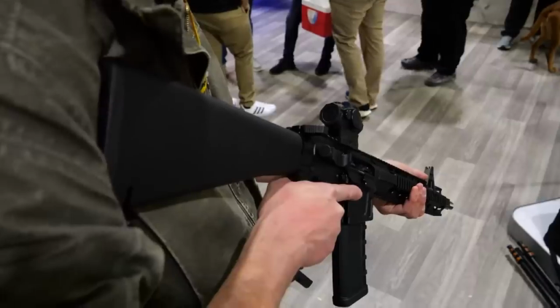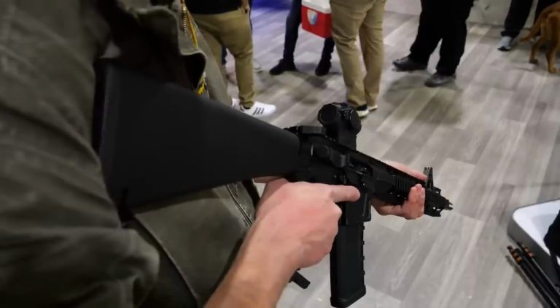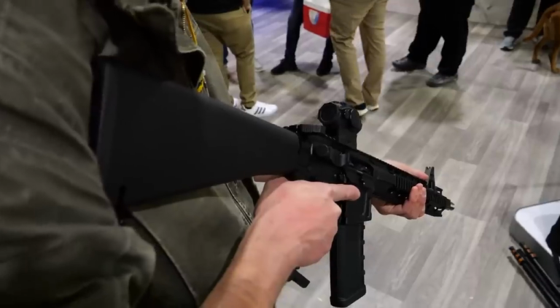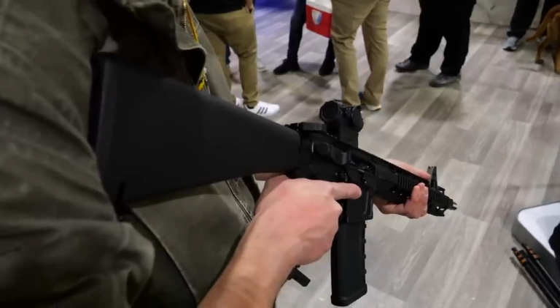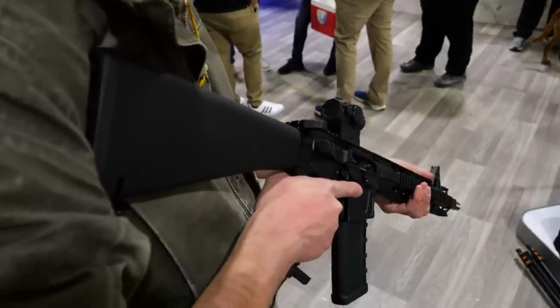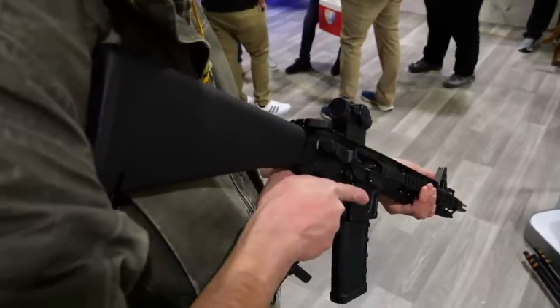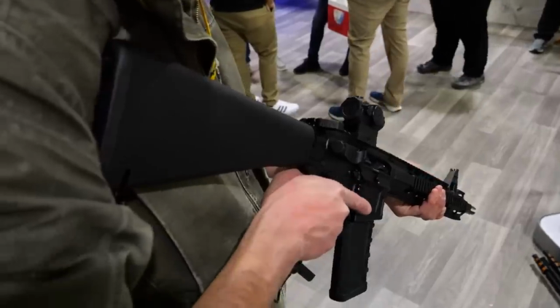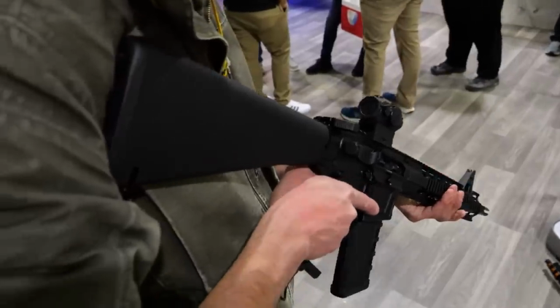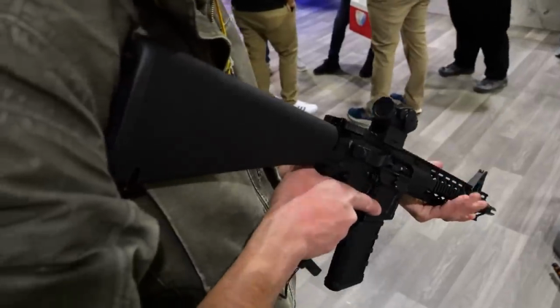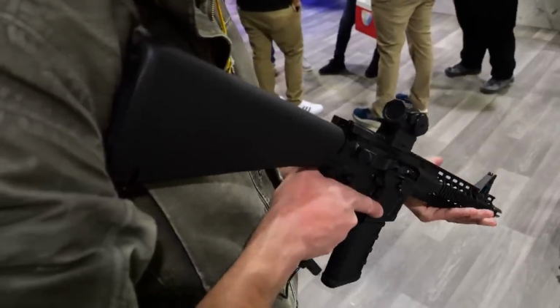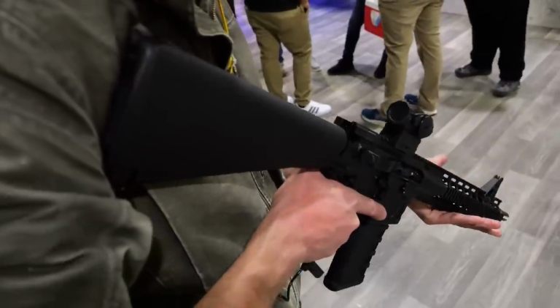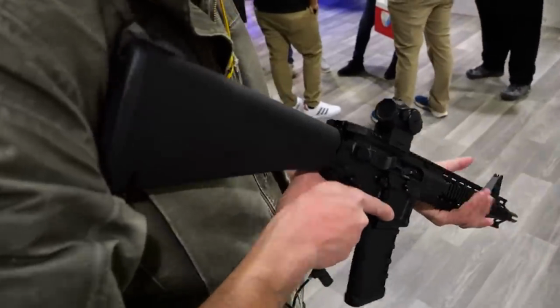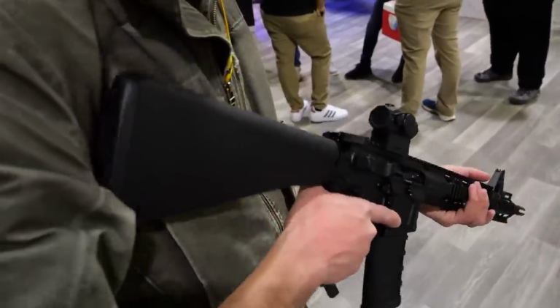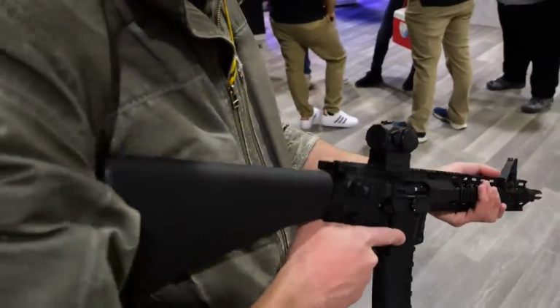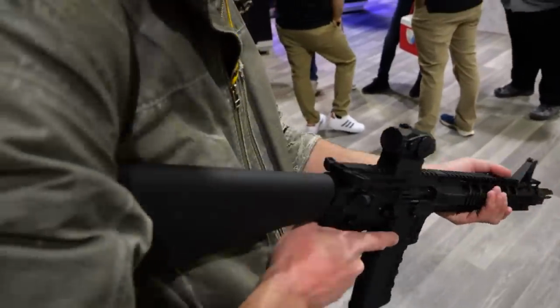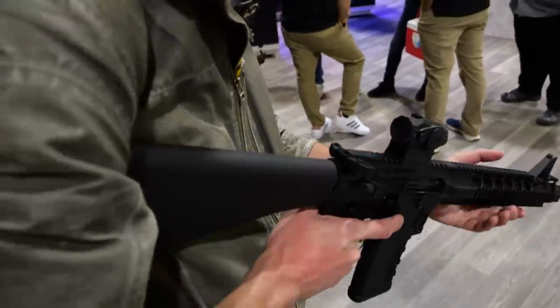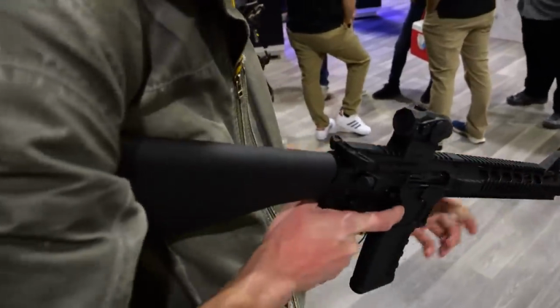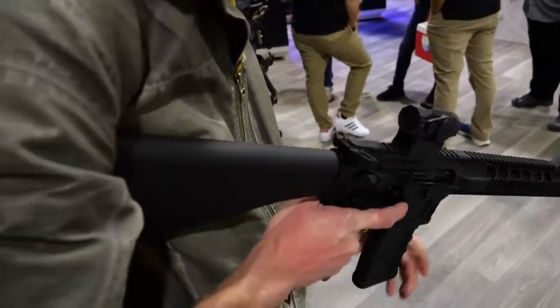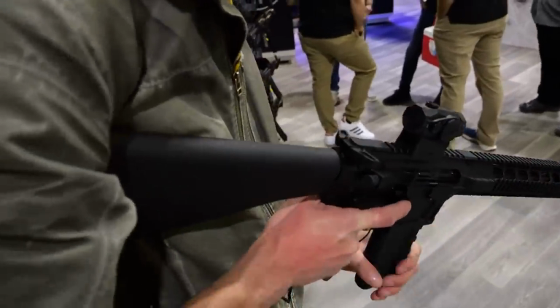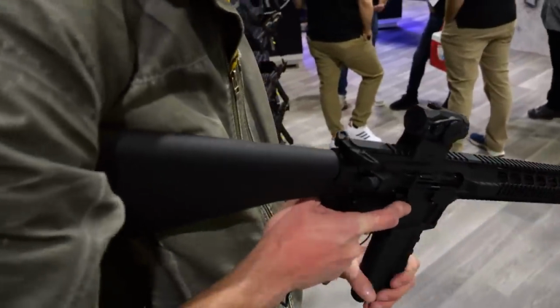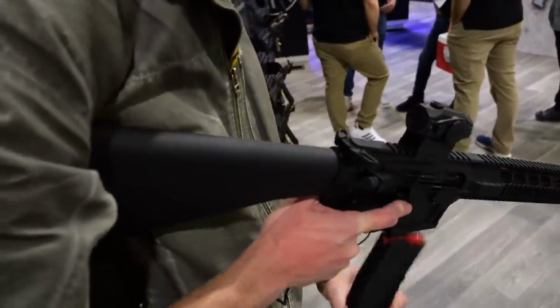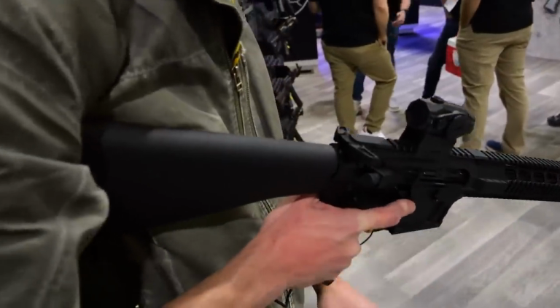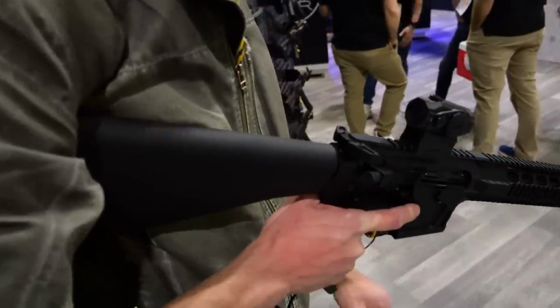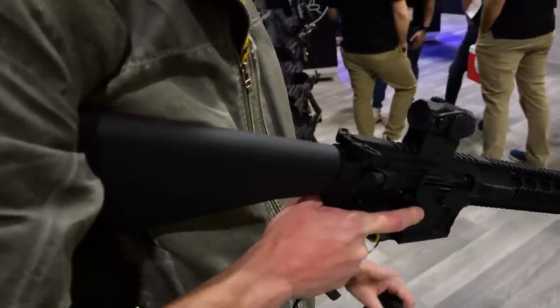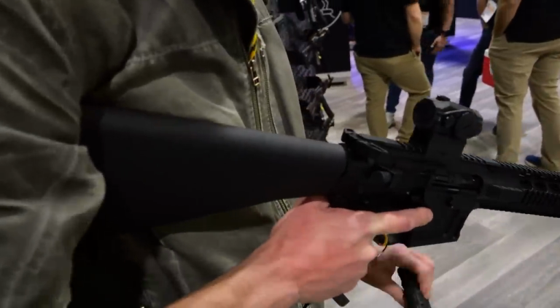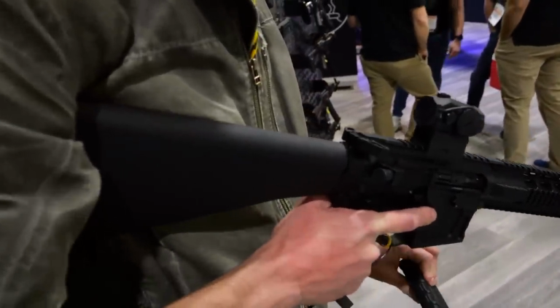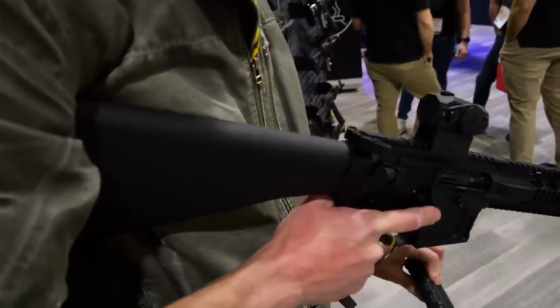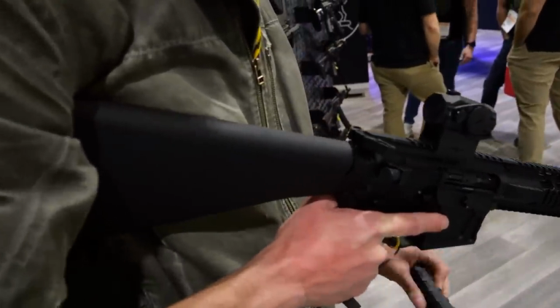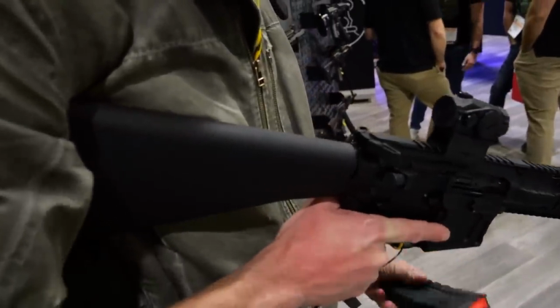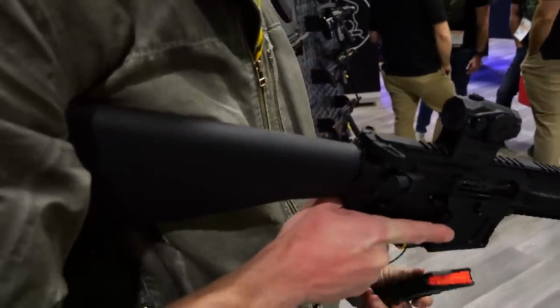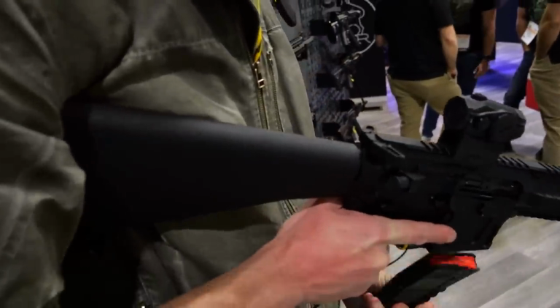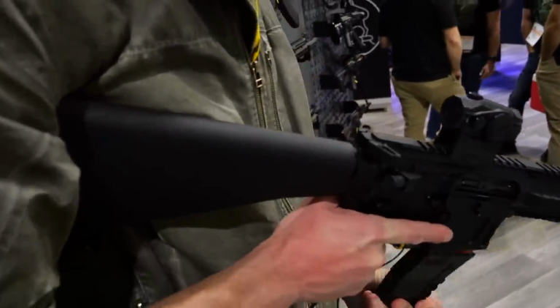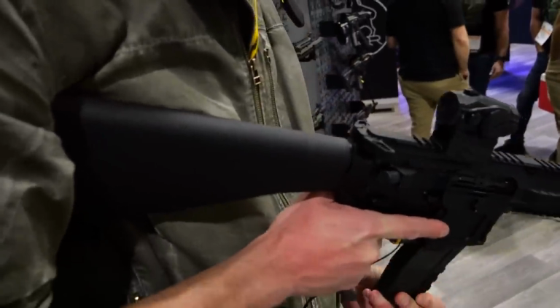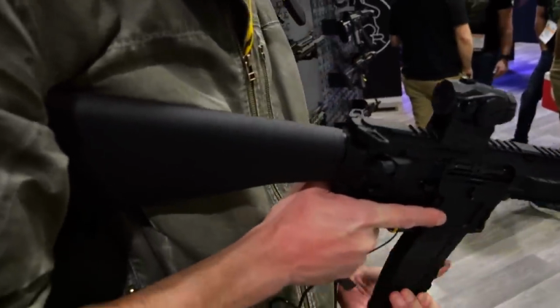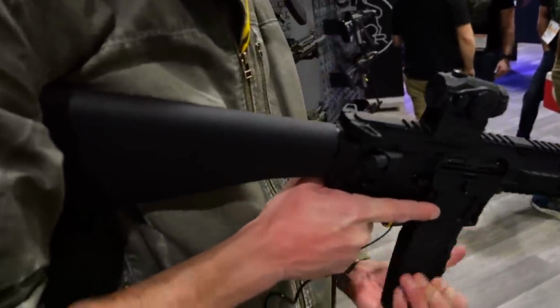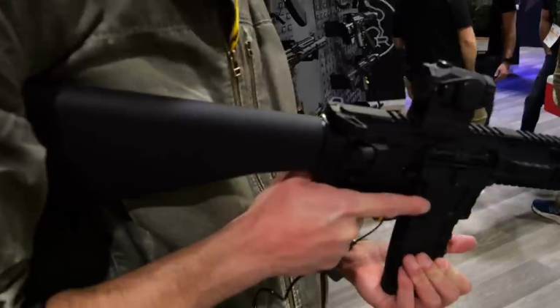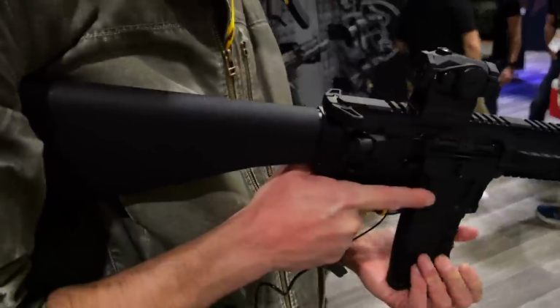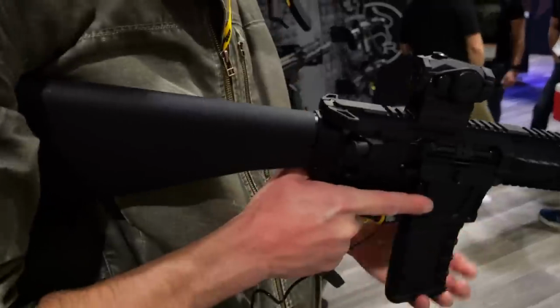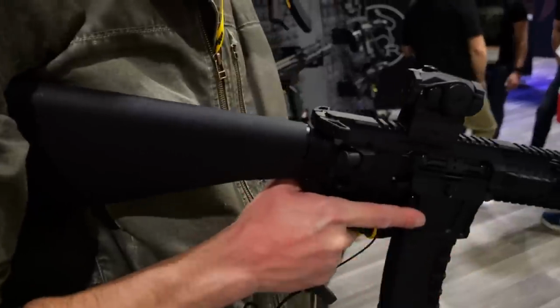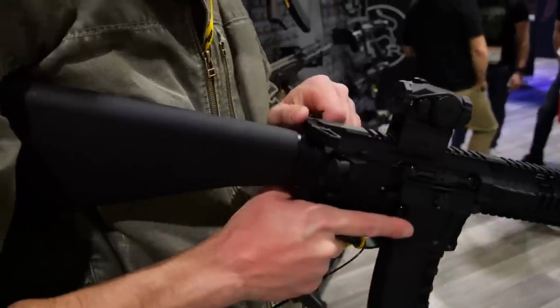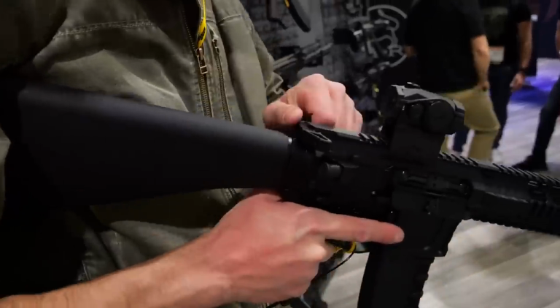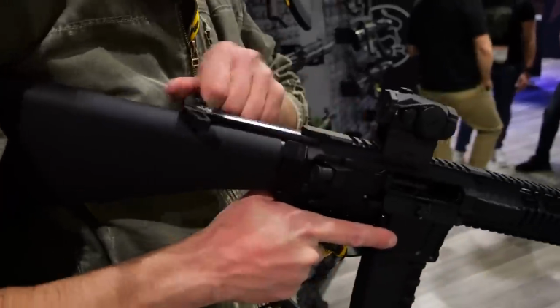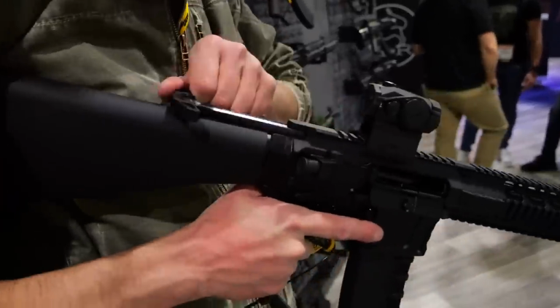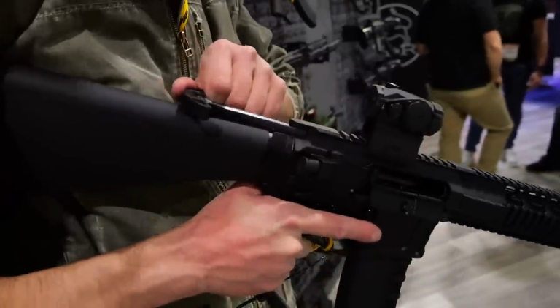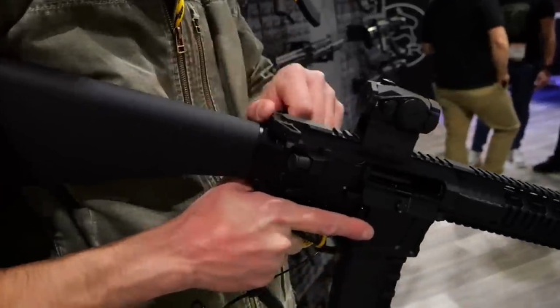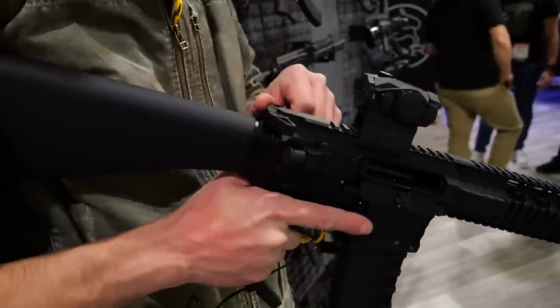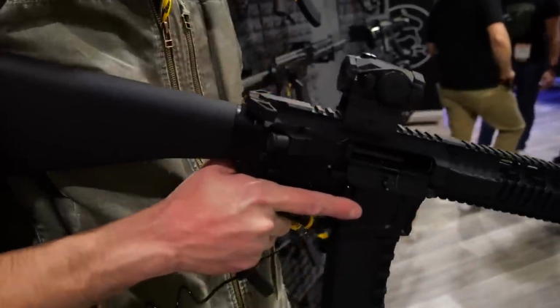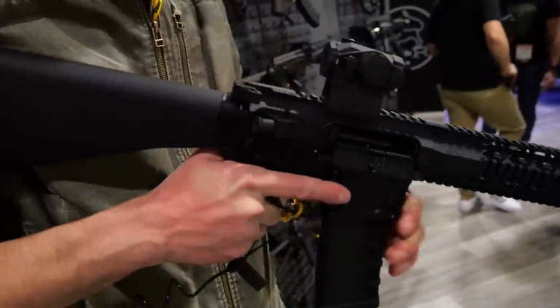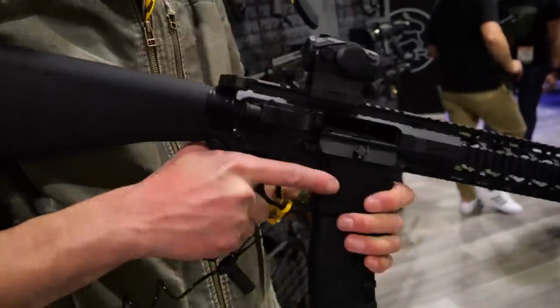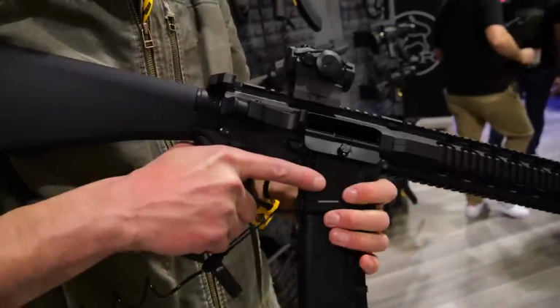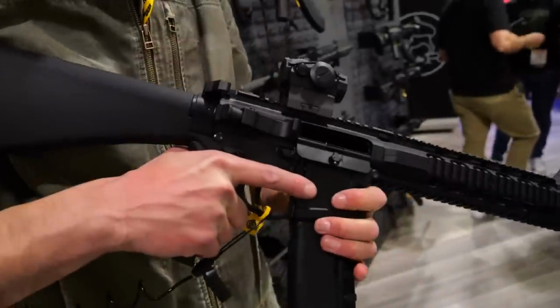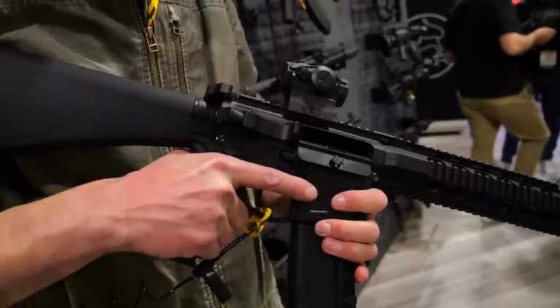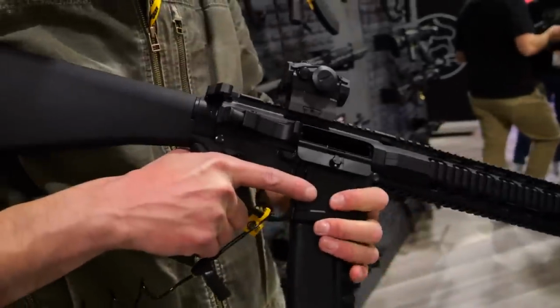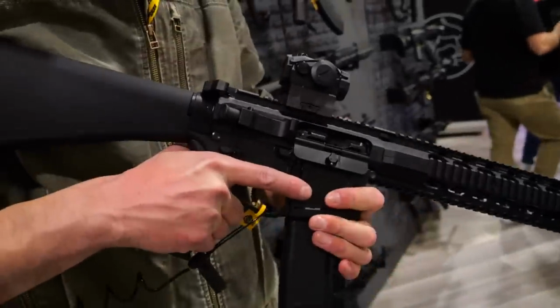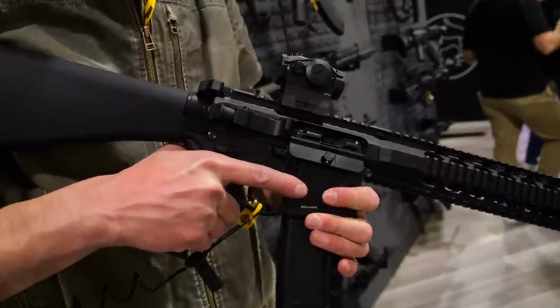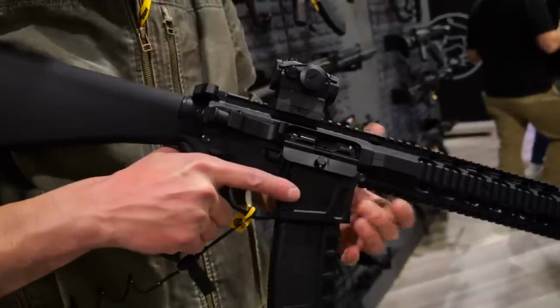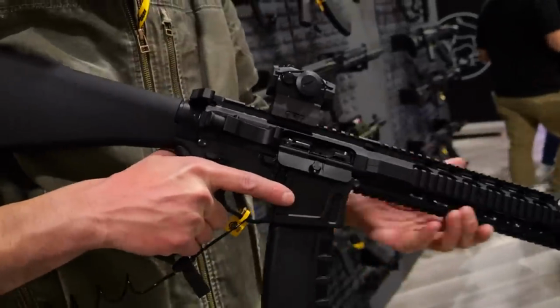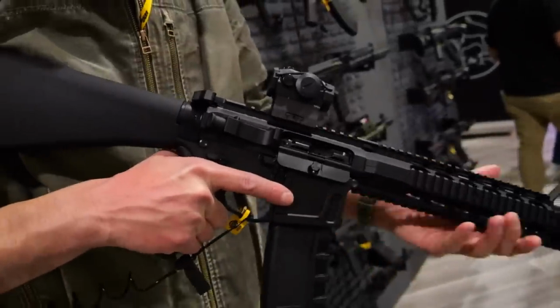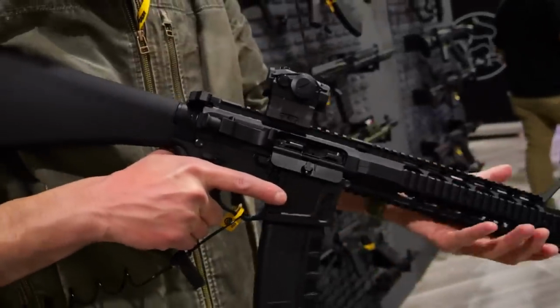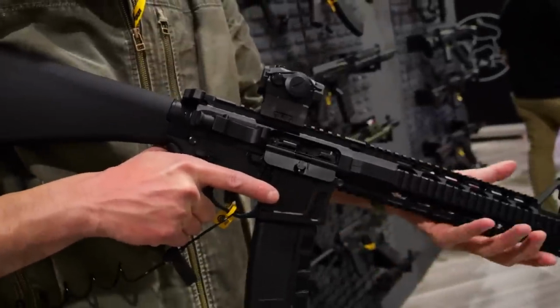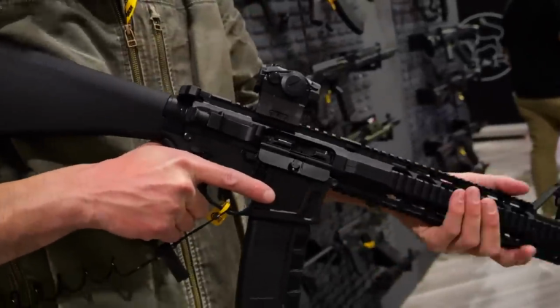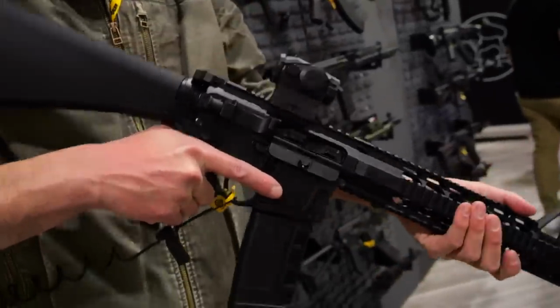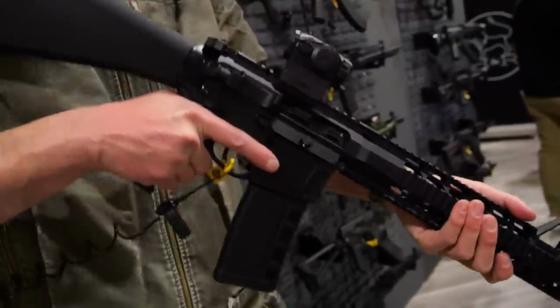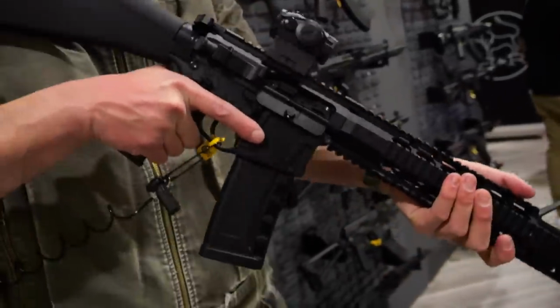Do you have a projected availability? Yeah, February. We waited until Shot Show to announce it, and now we have a lot of this product in-house ready to go. We wanted to get some buzz about it here and then we're going to launch it in about a month.